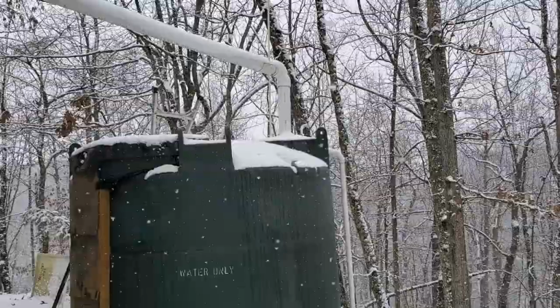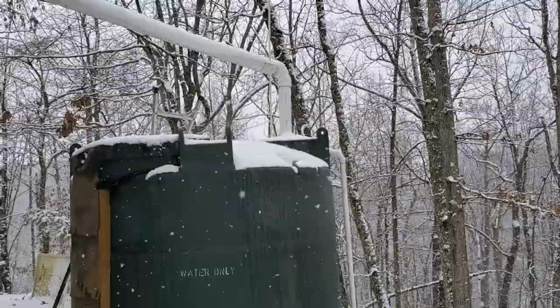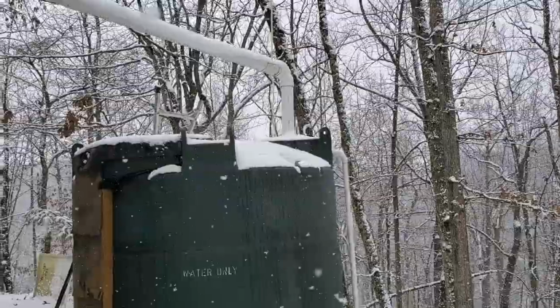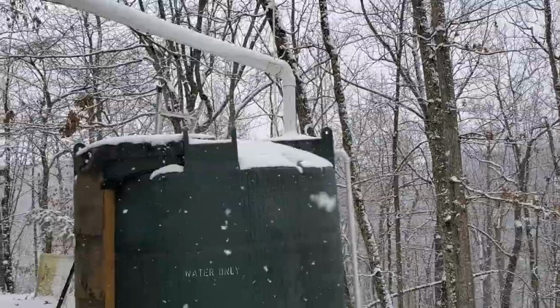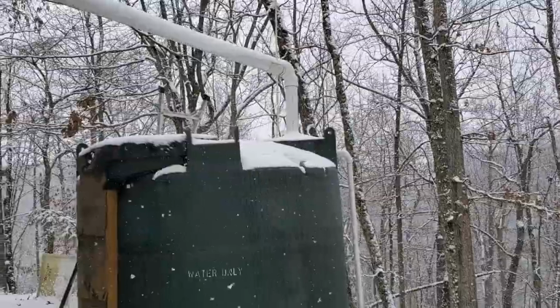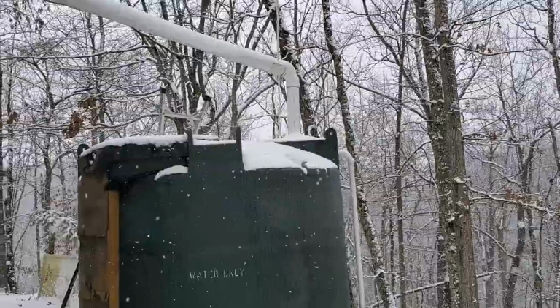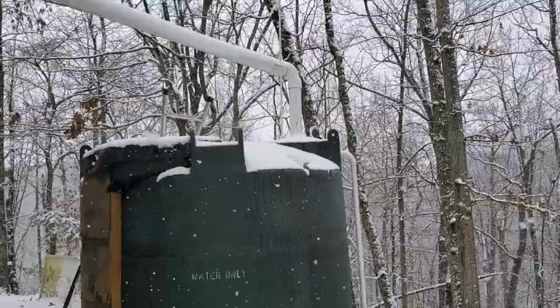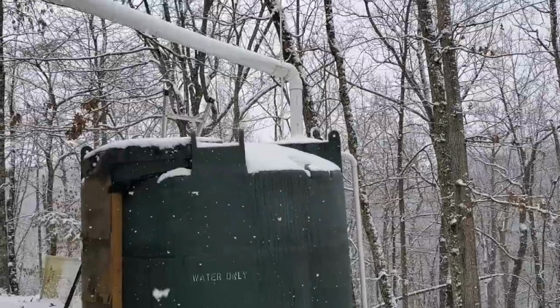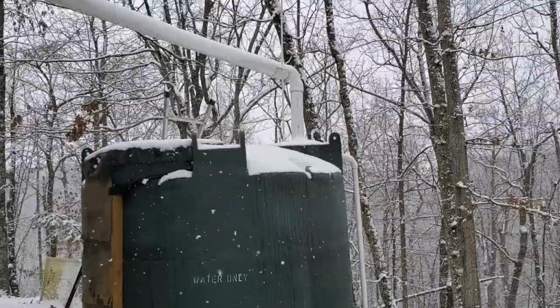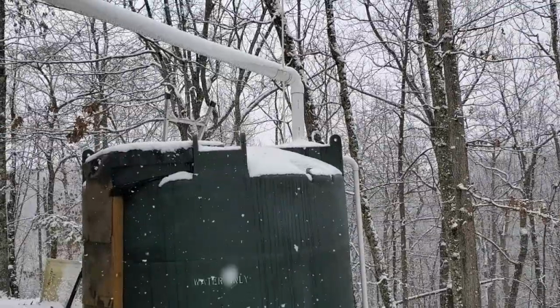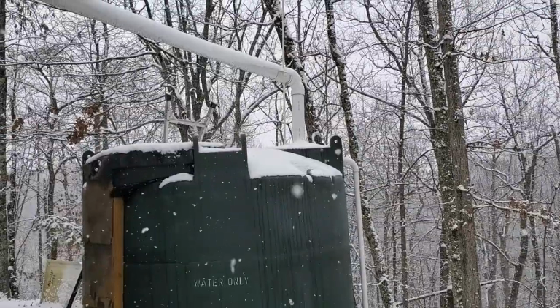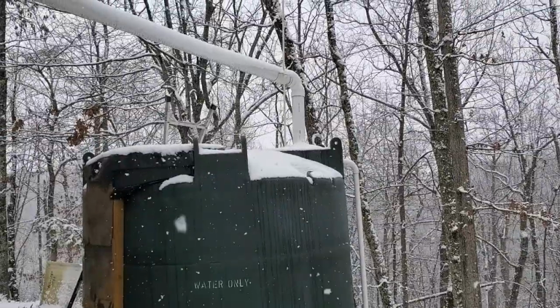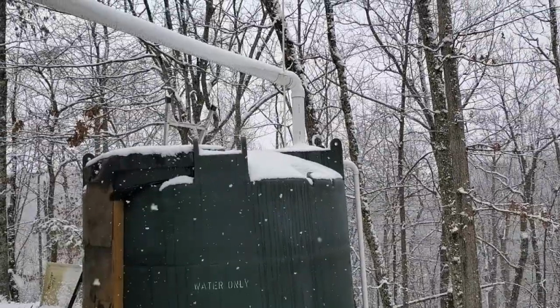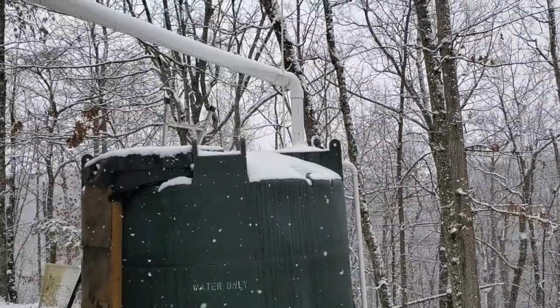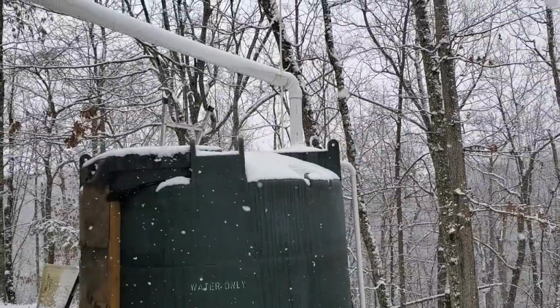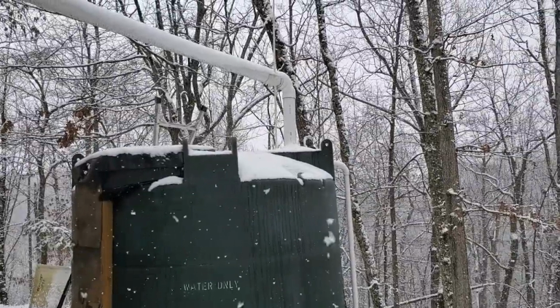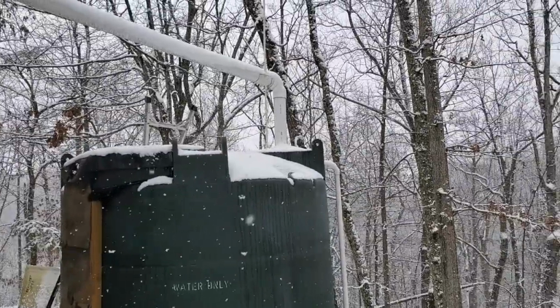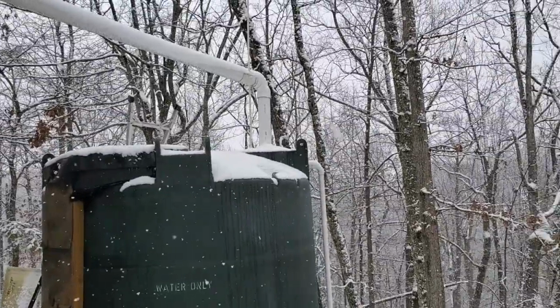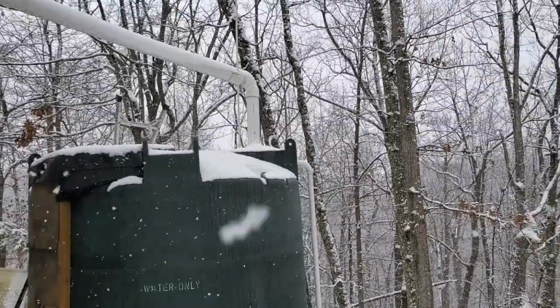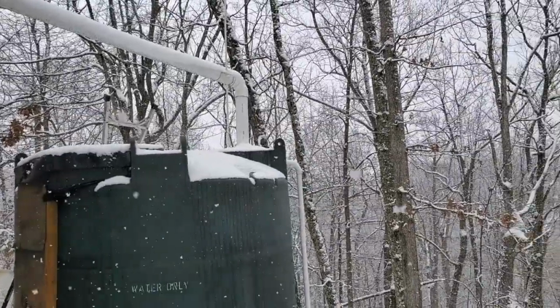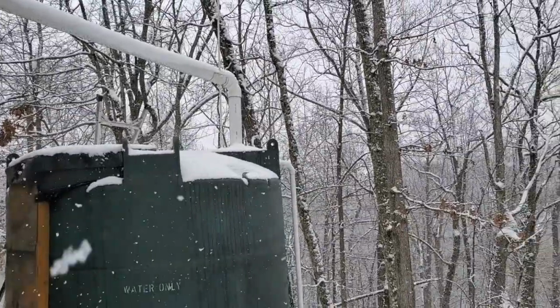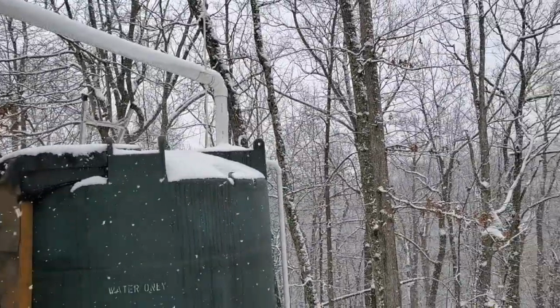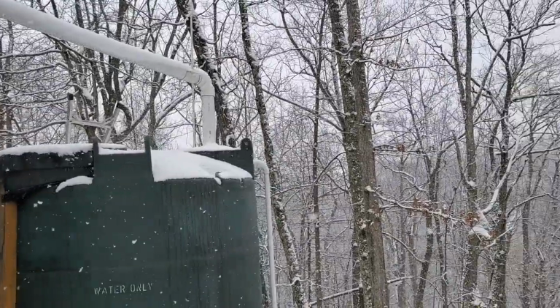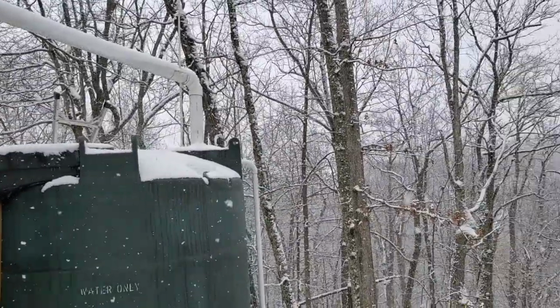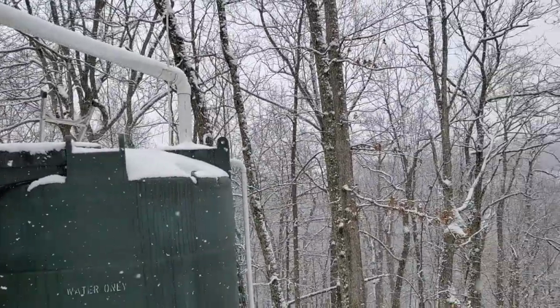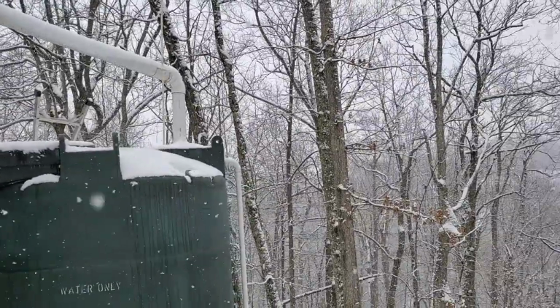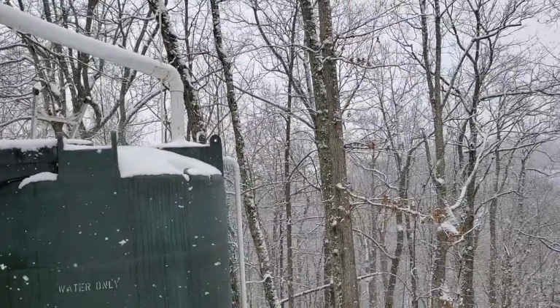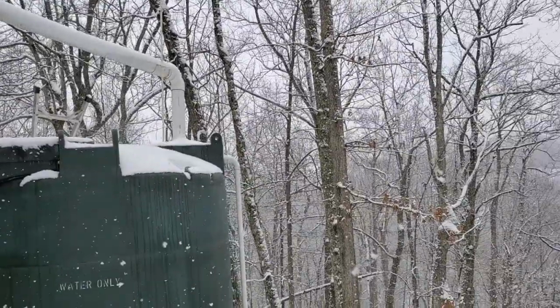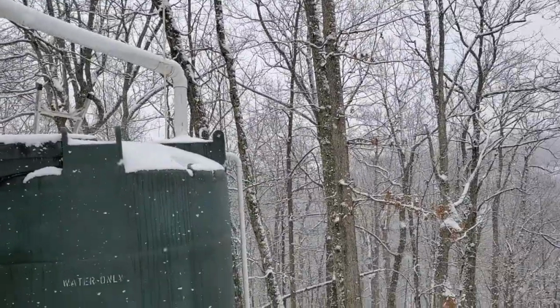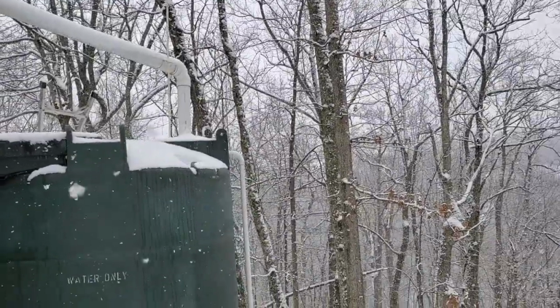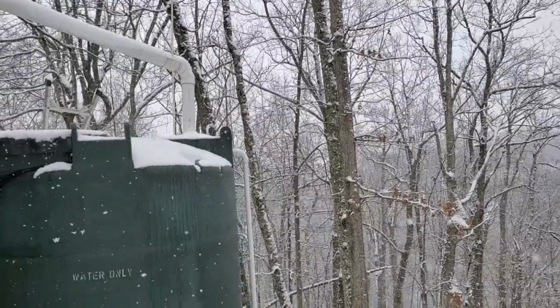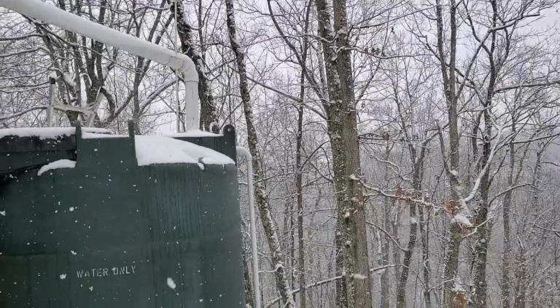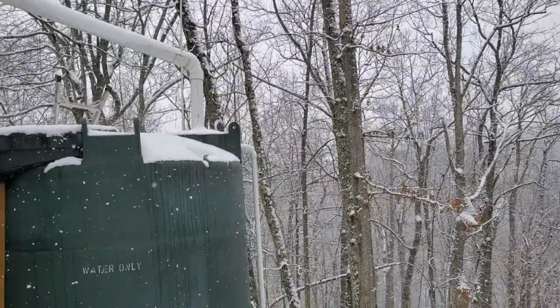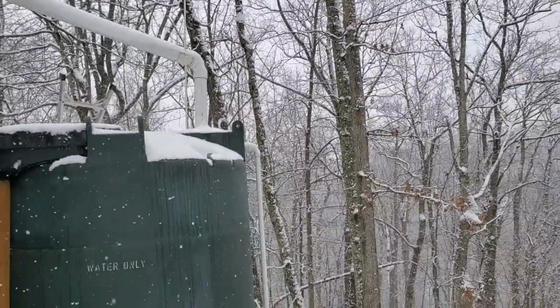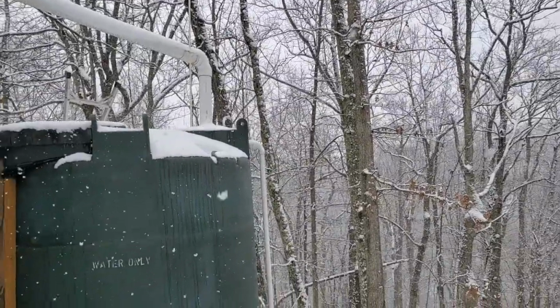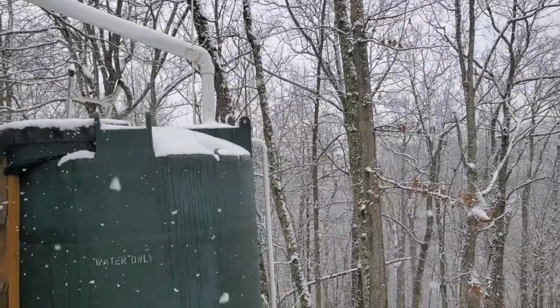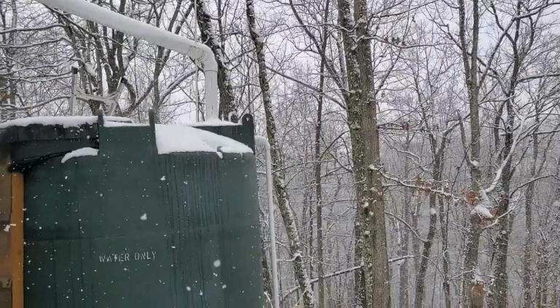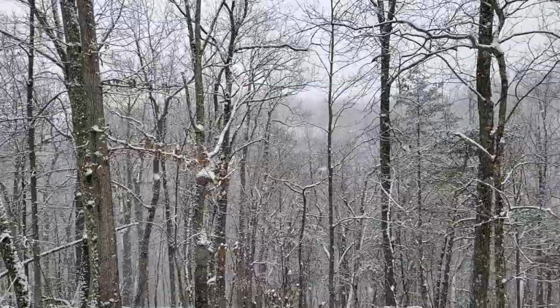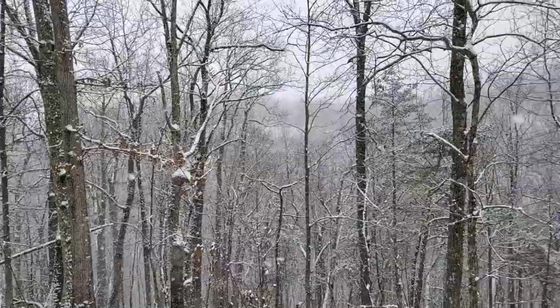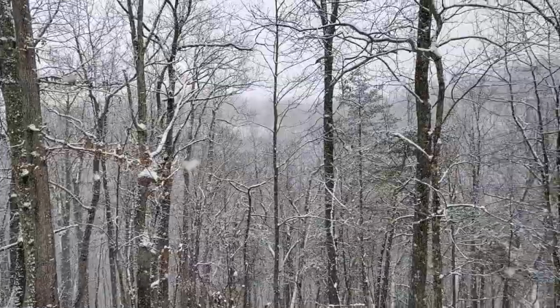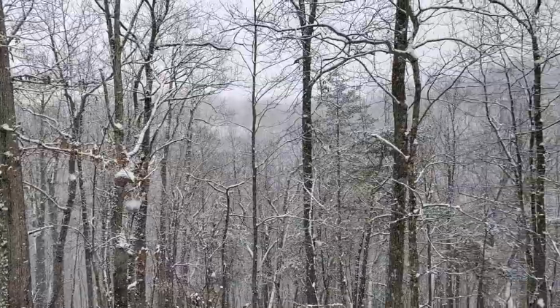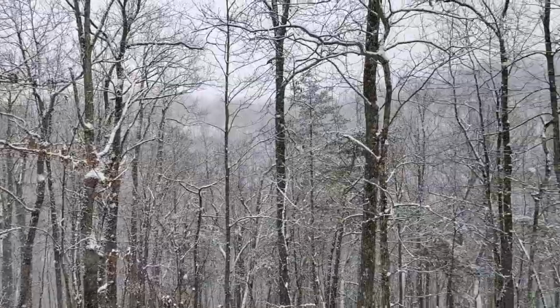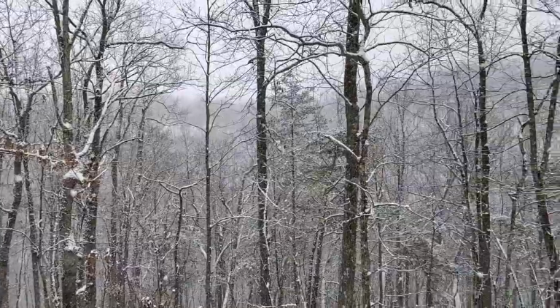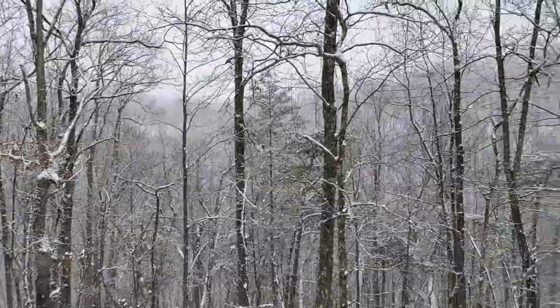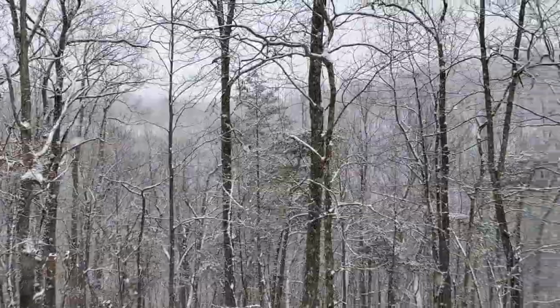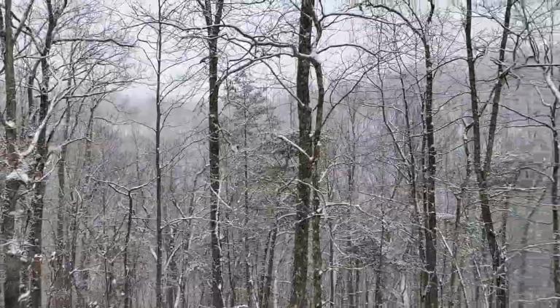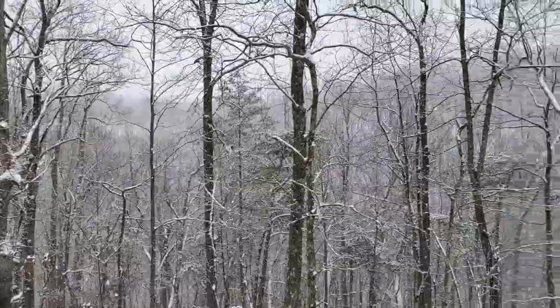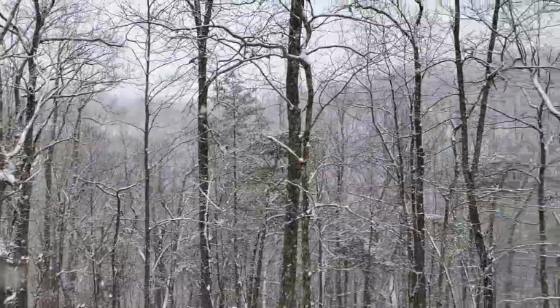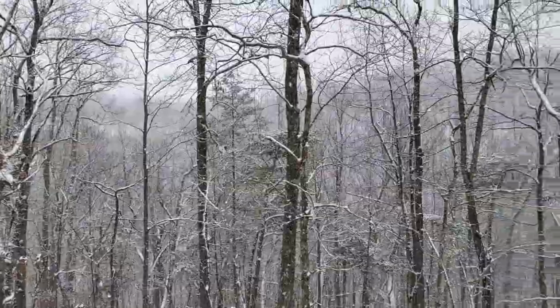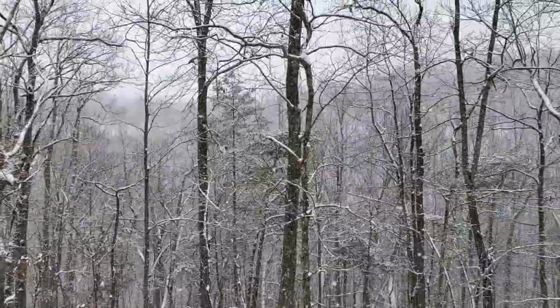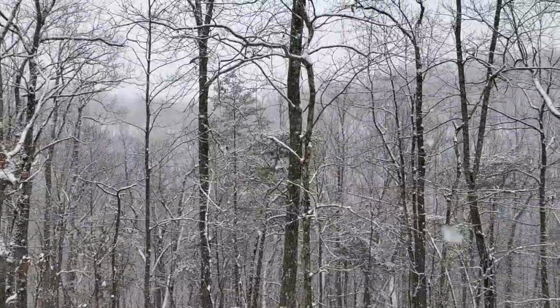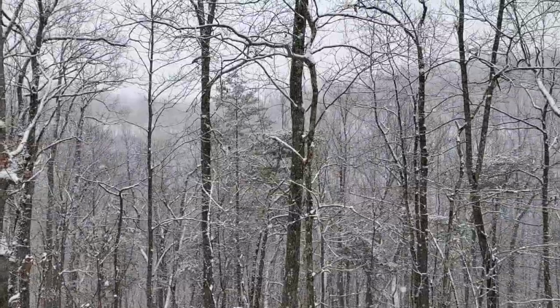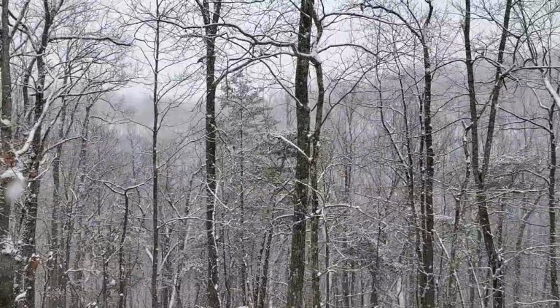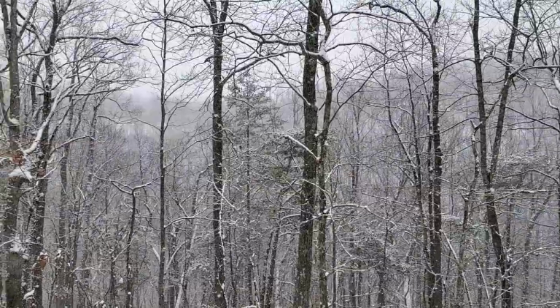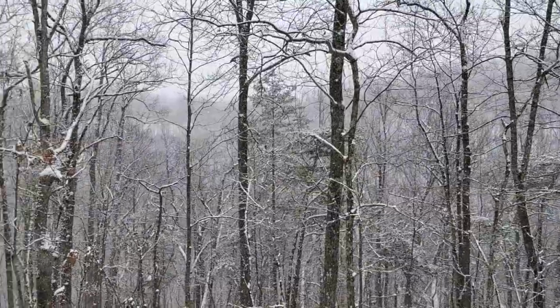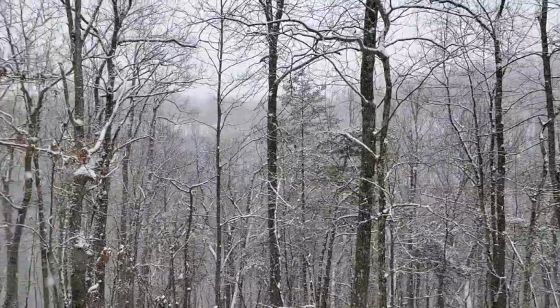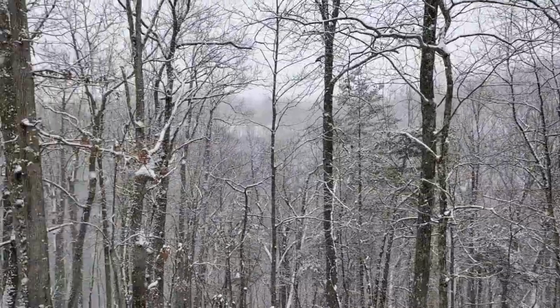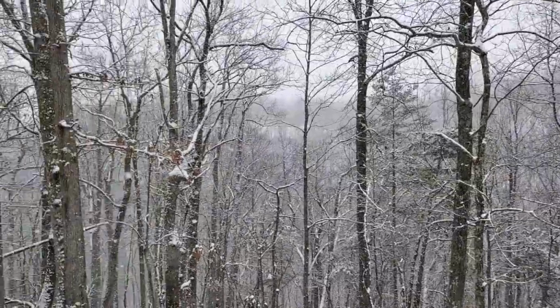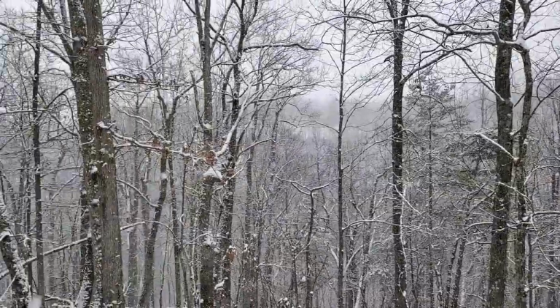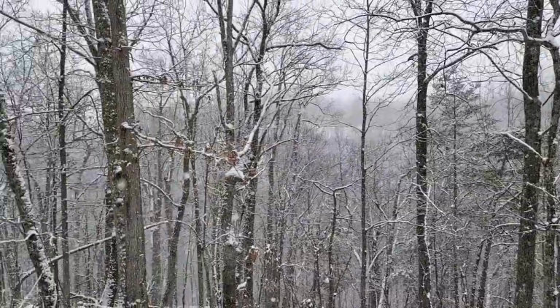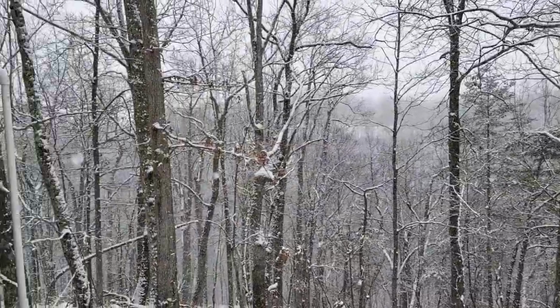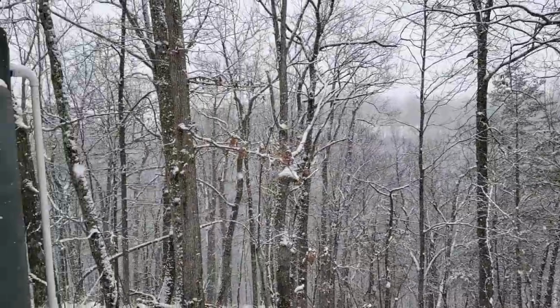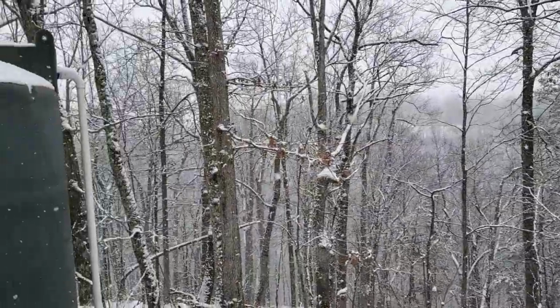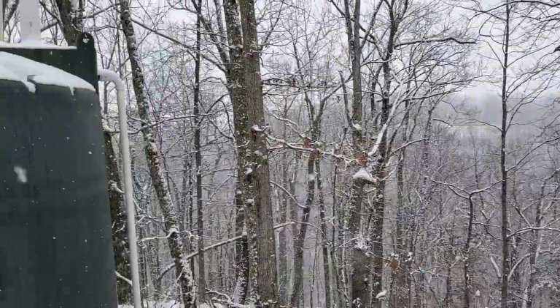We have had a number of cold nights in the teens and our water froze up. It's definitely a beautiful winter wonderland out here.